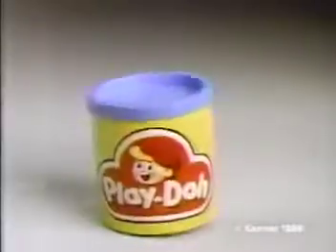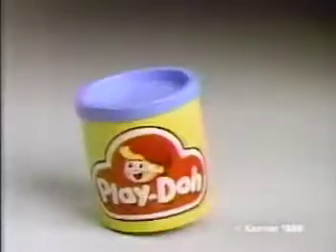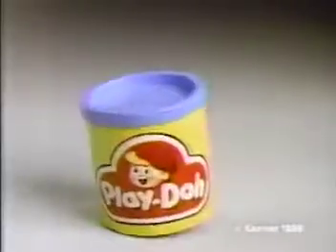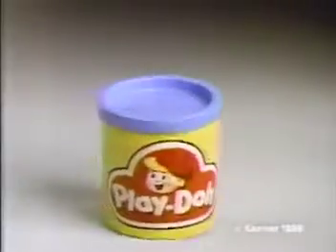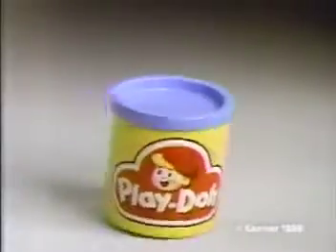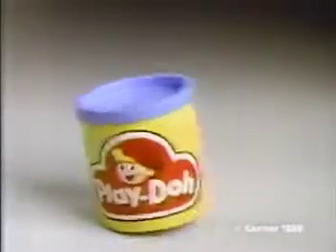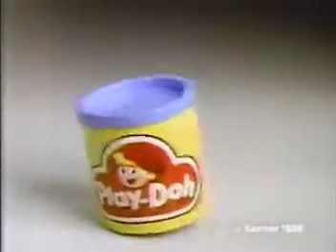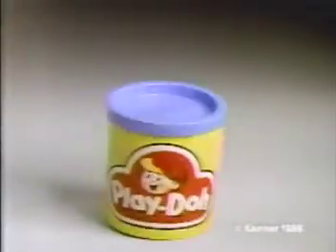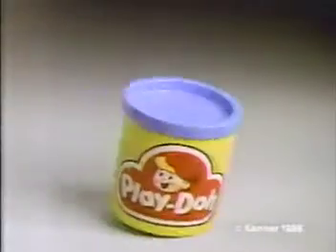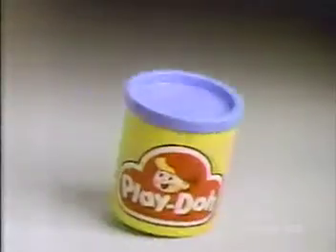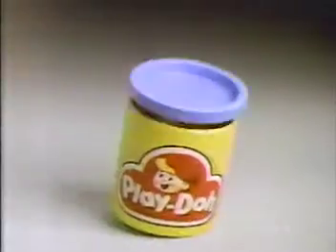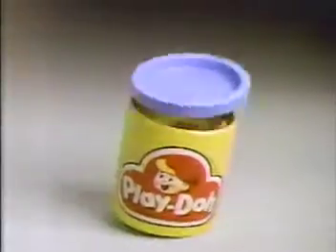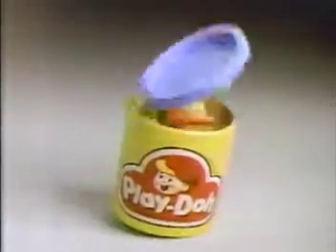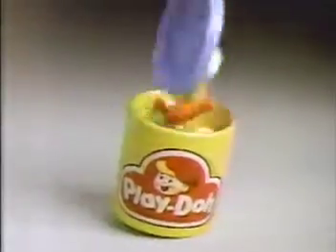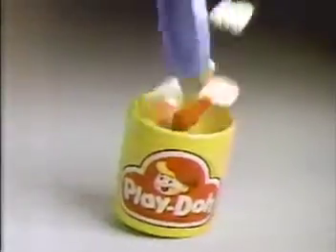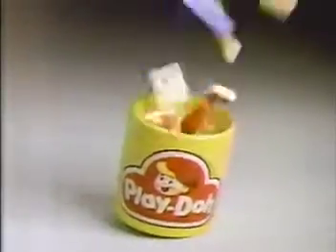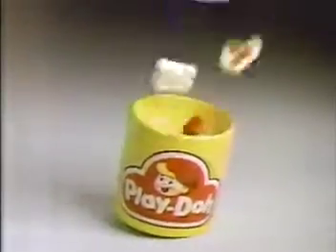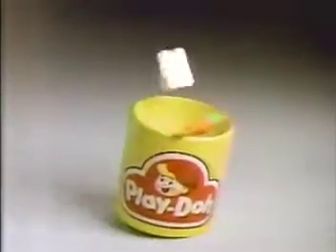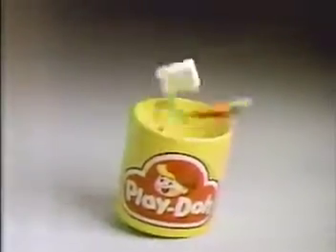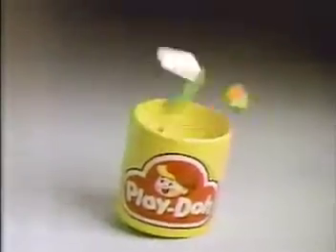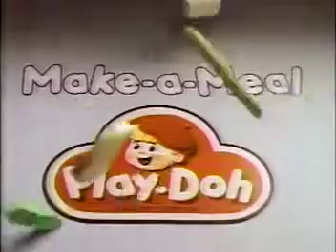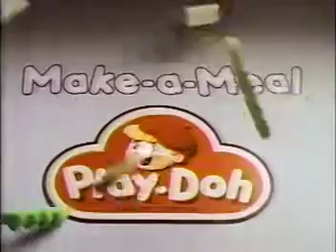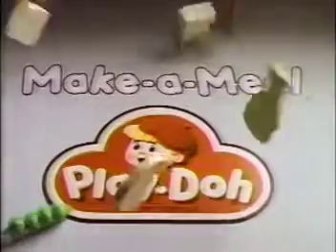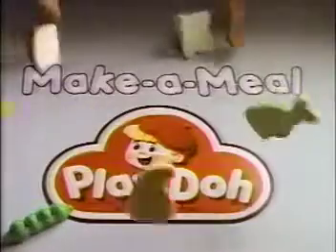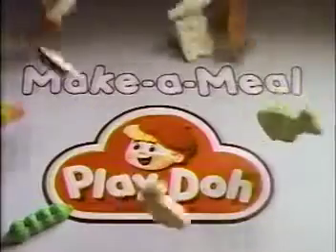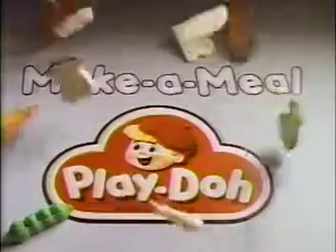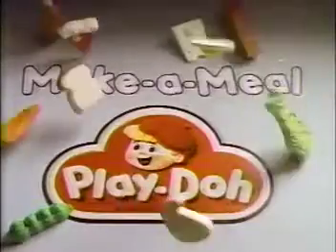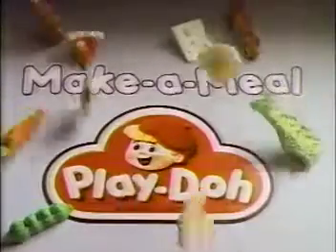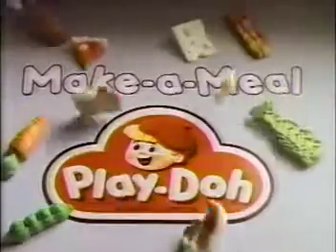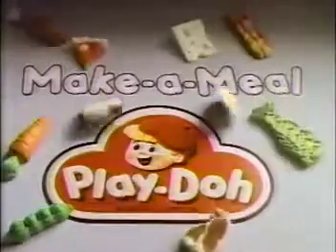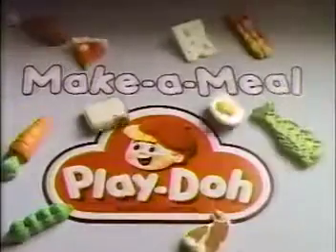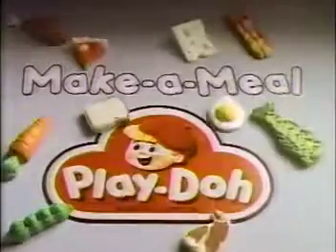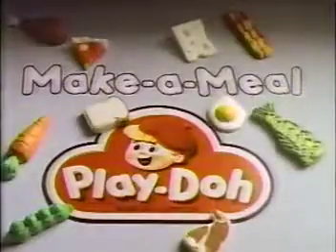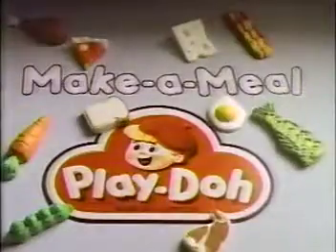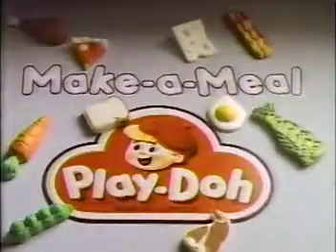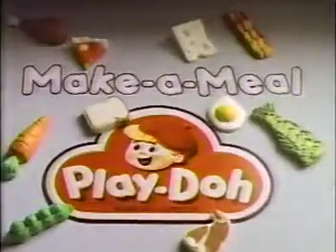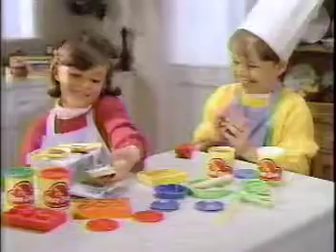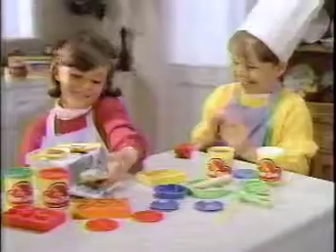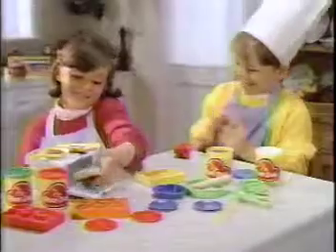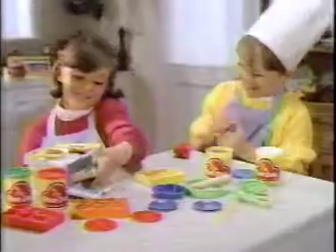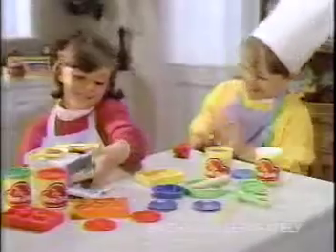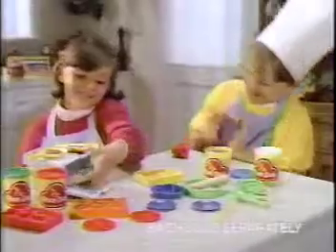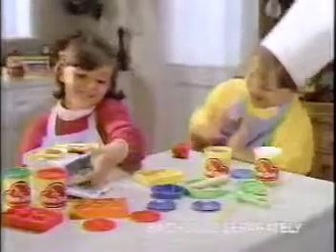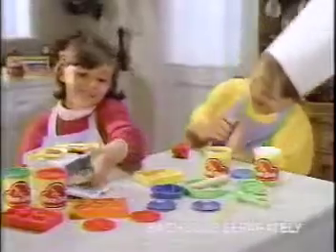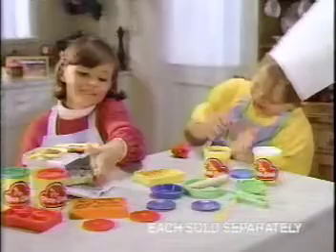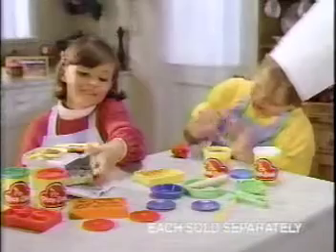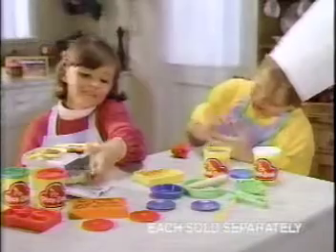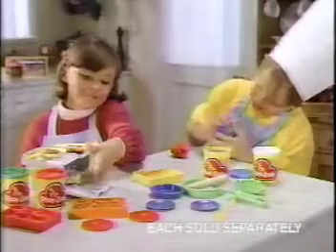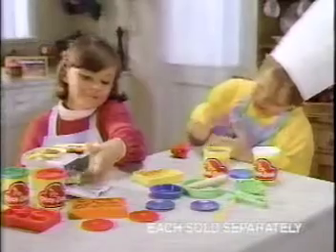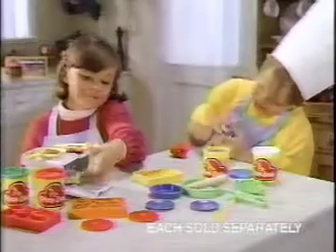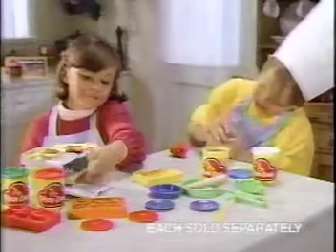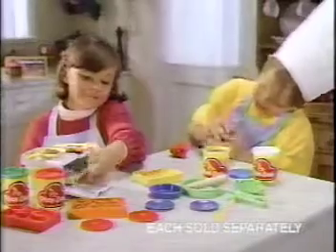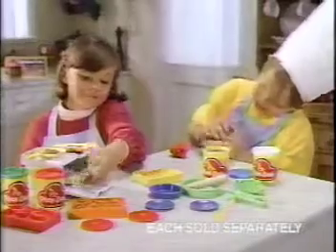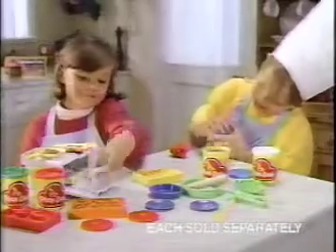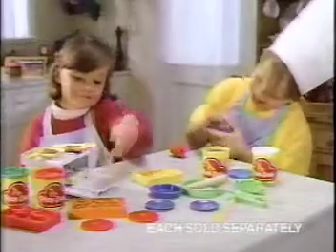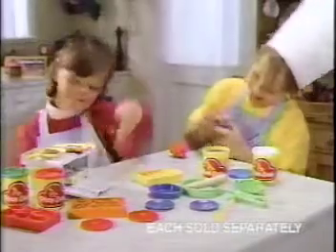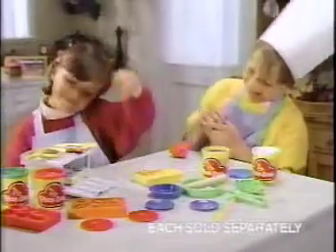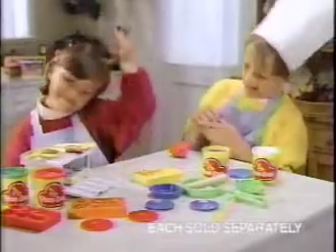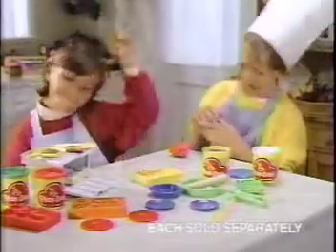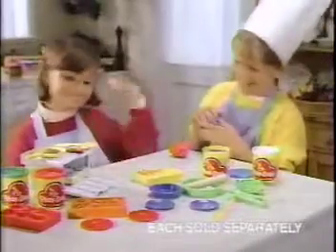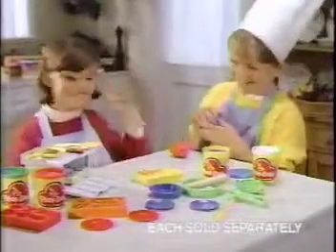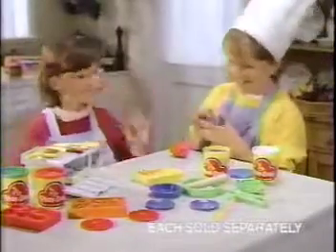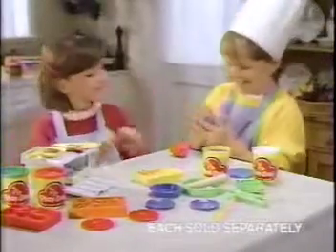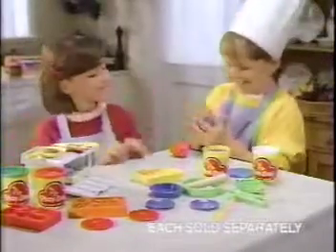Looks like something's shaking with Play-Doh, its new Make-A-Meal: Chef's Oven, Bakery, and Rainbow Pack, each sold separately.